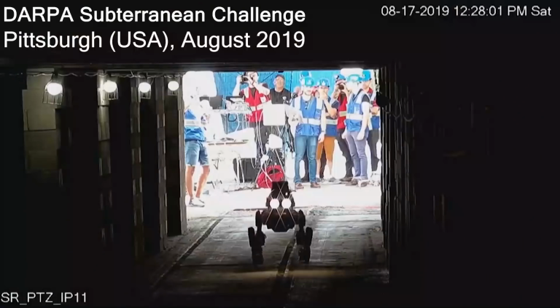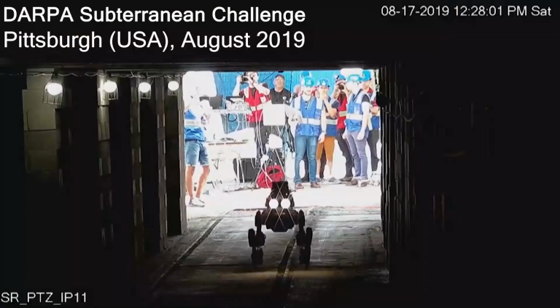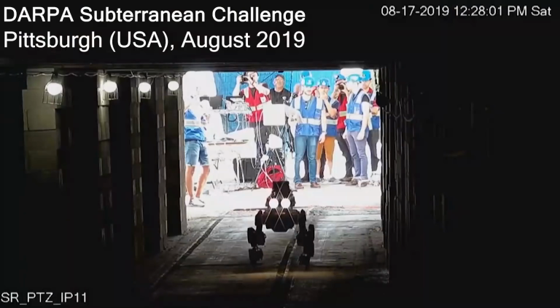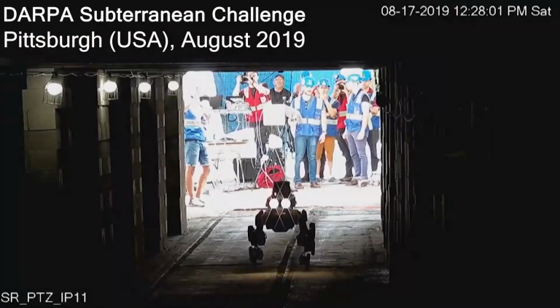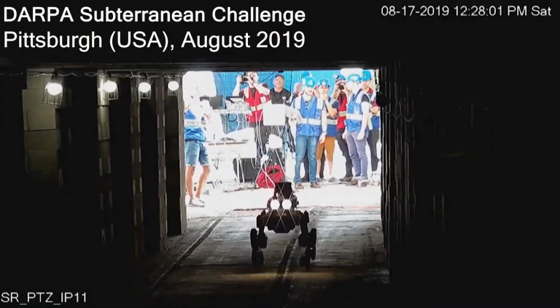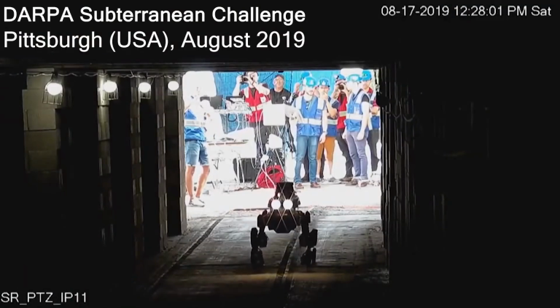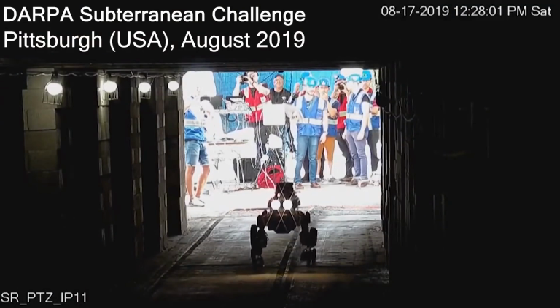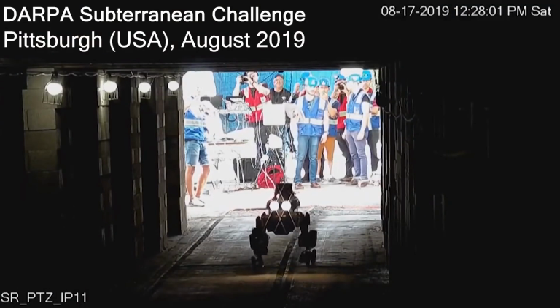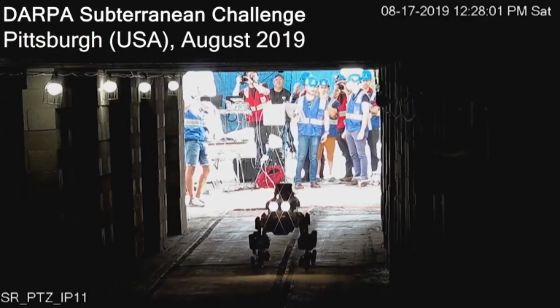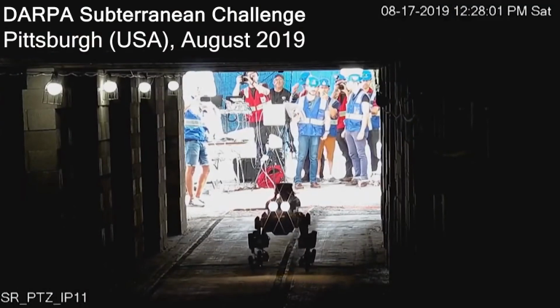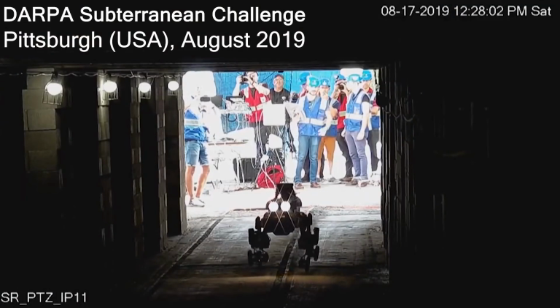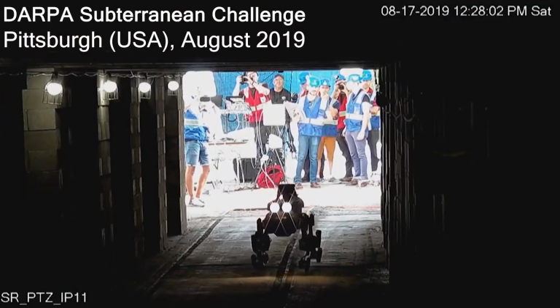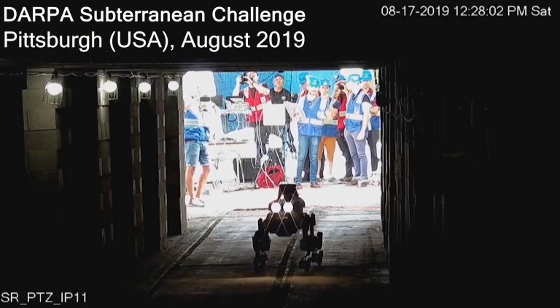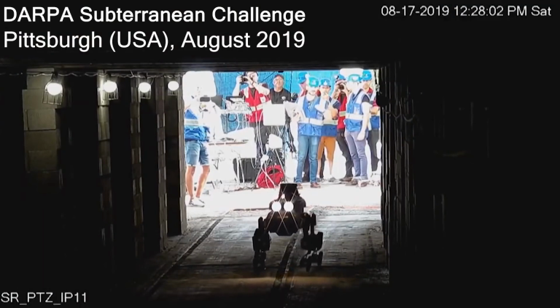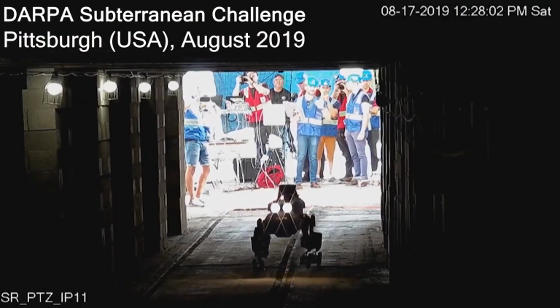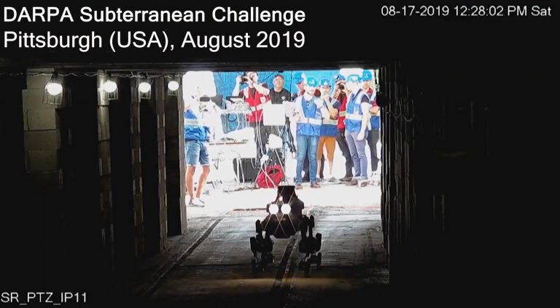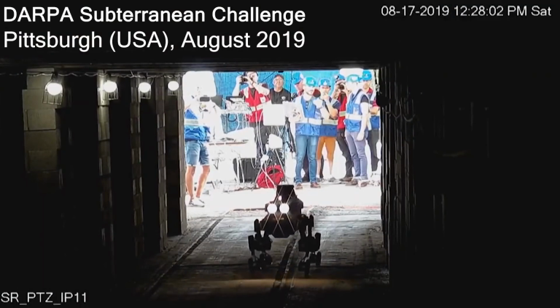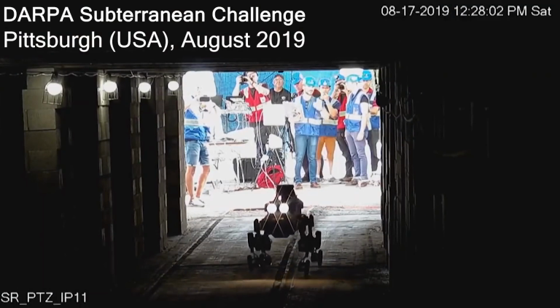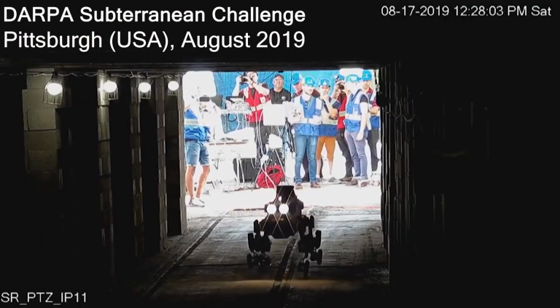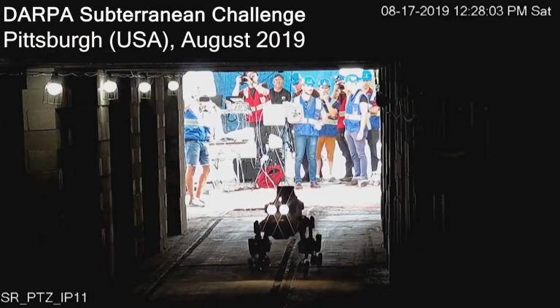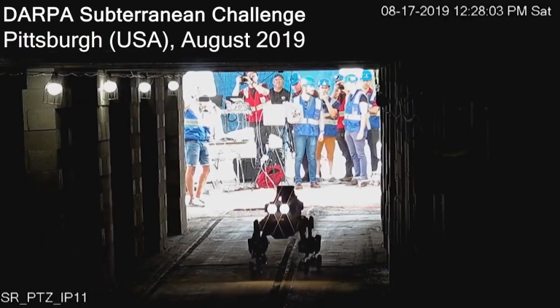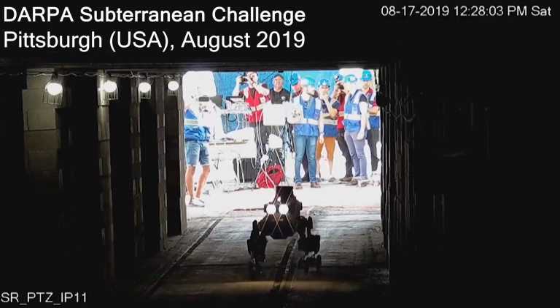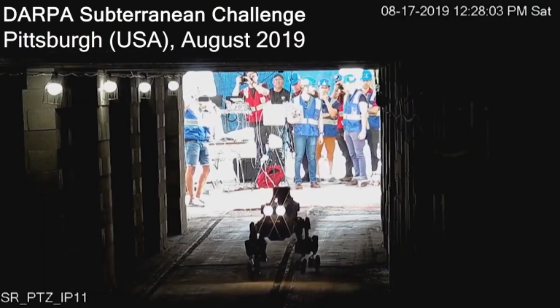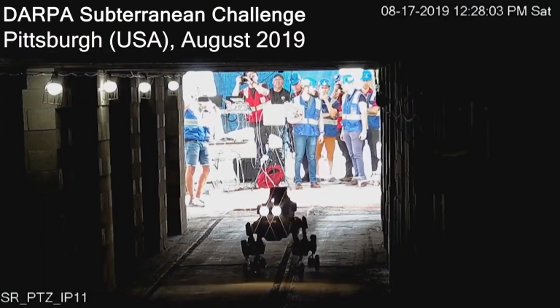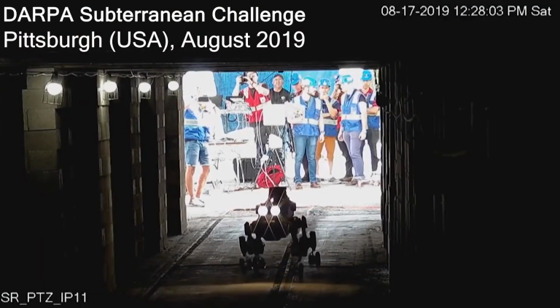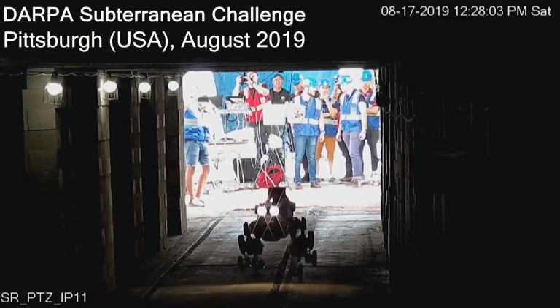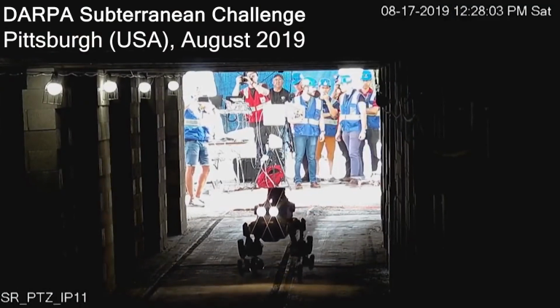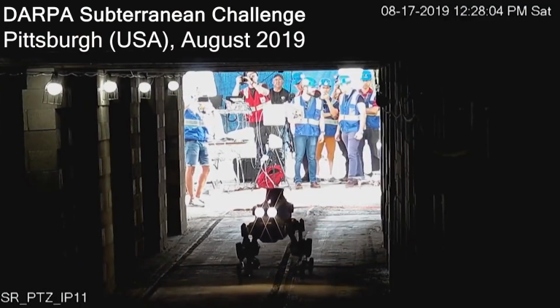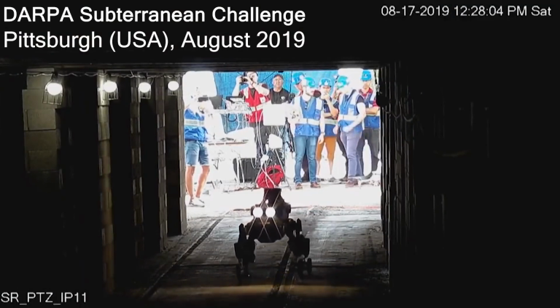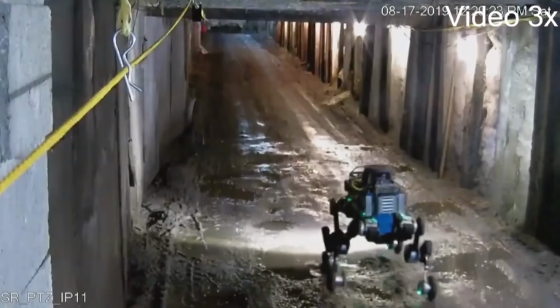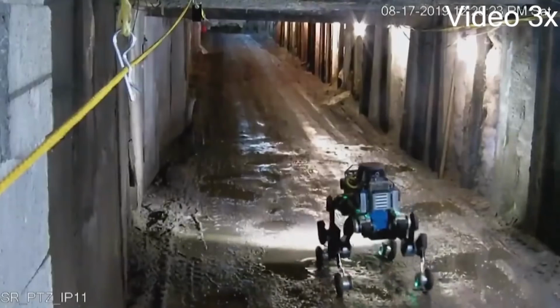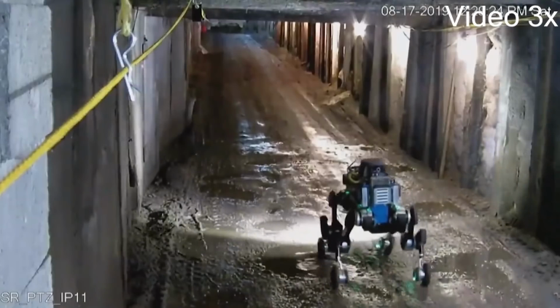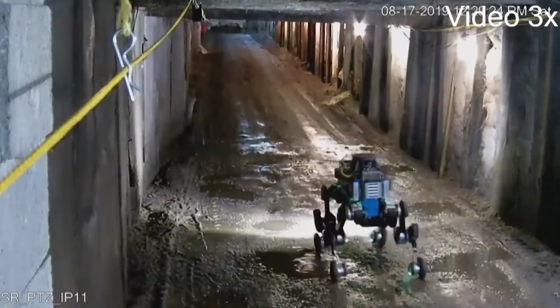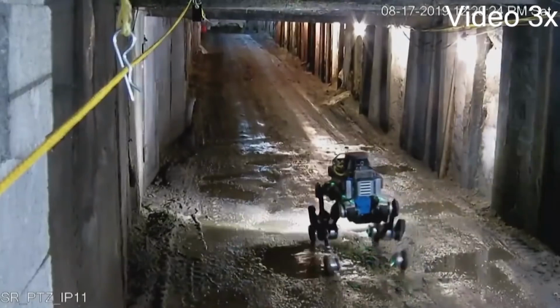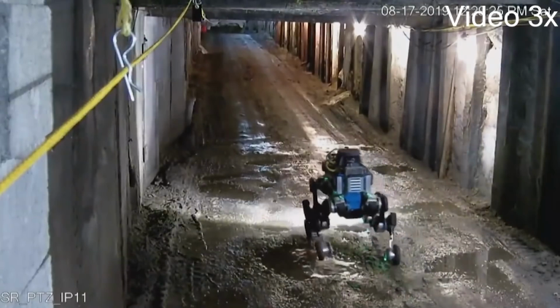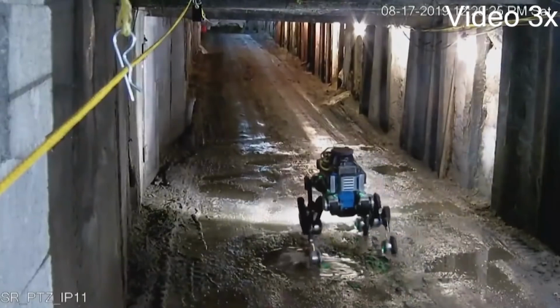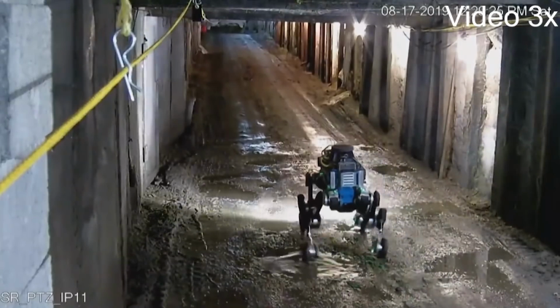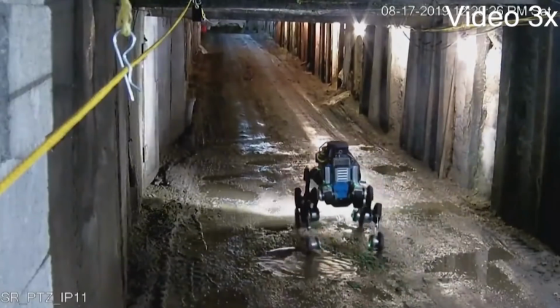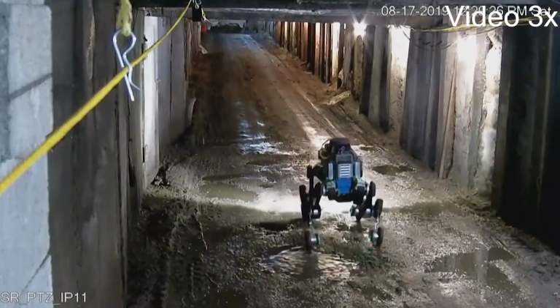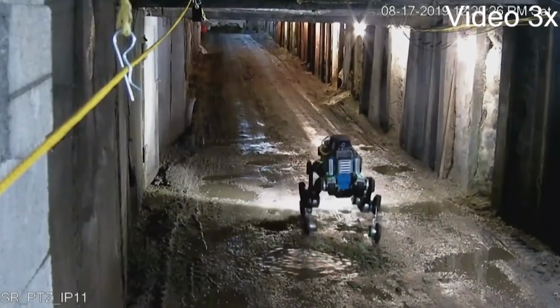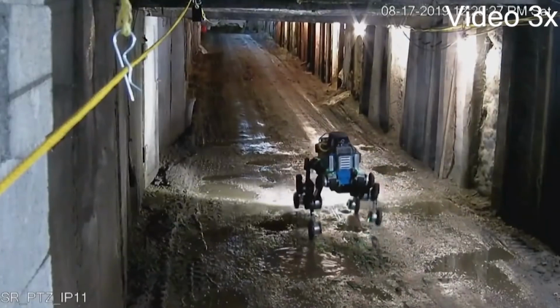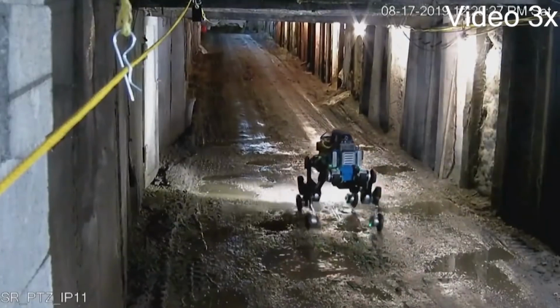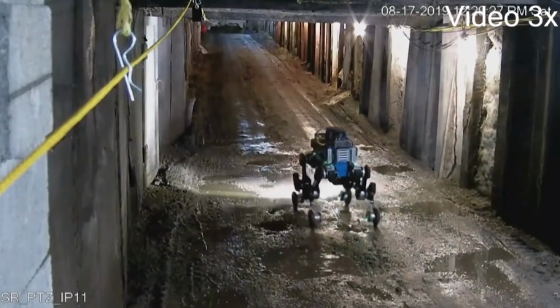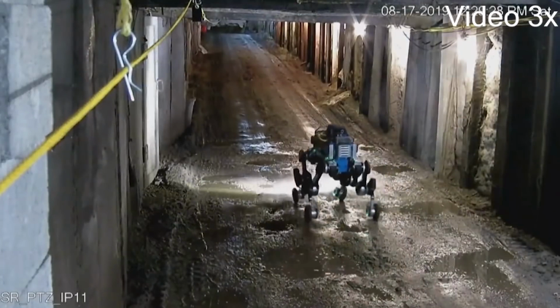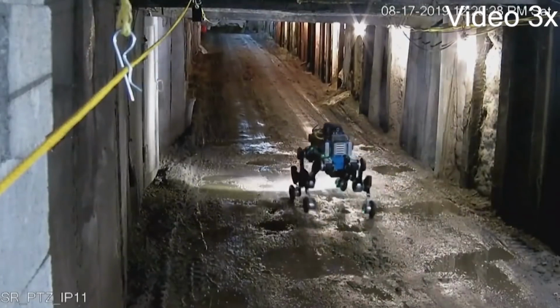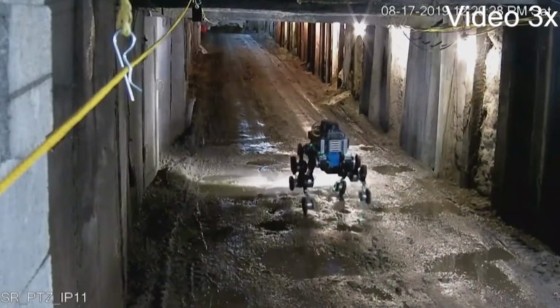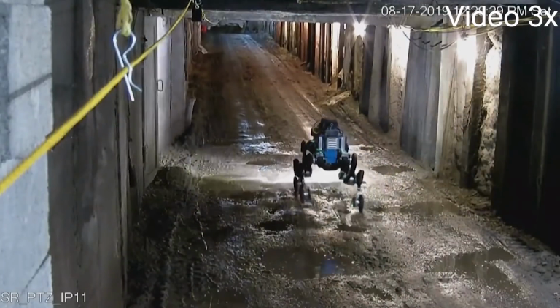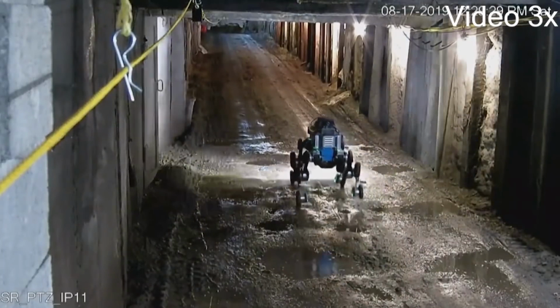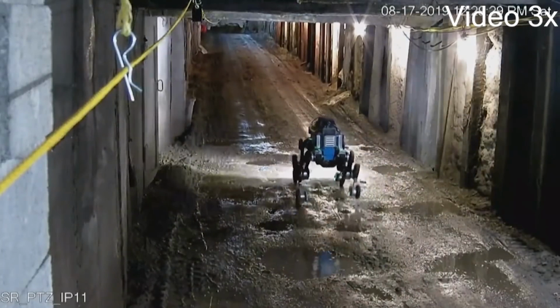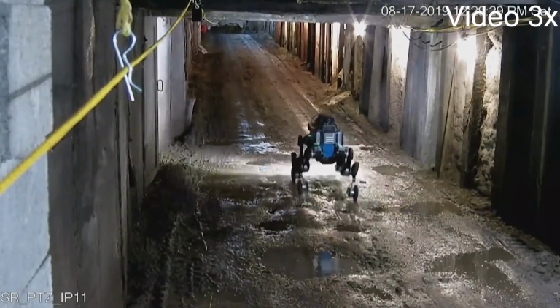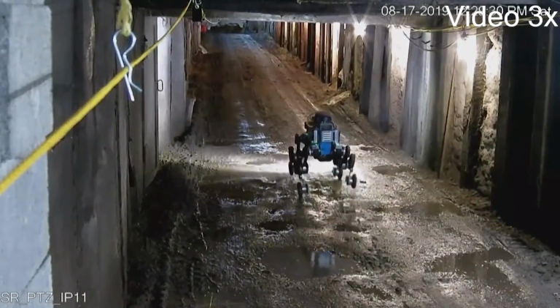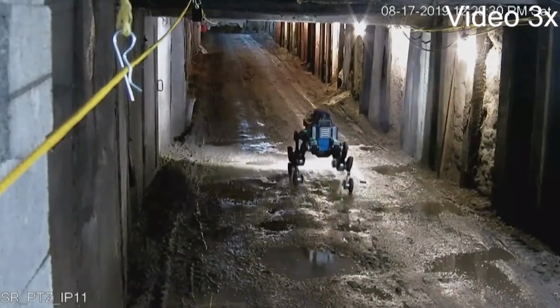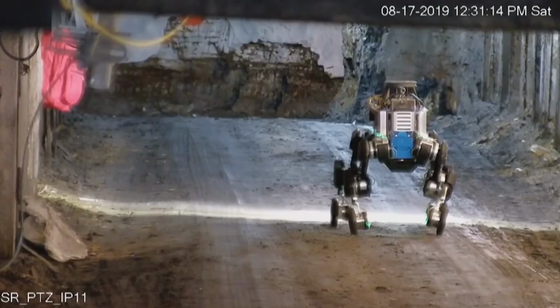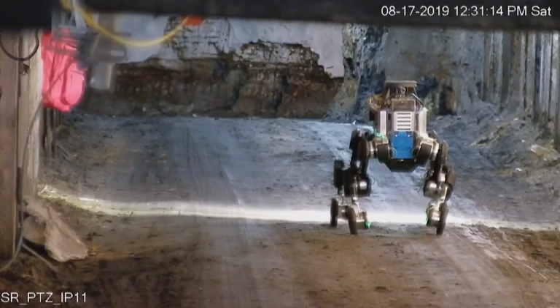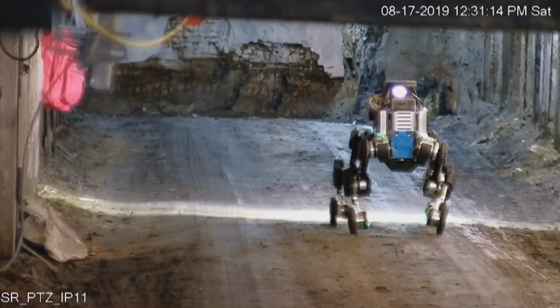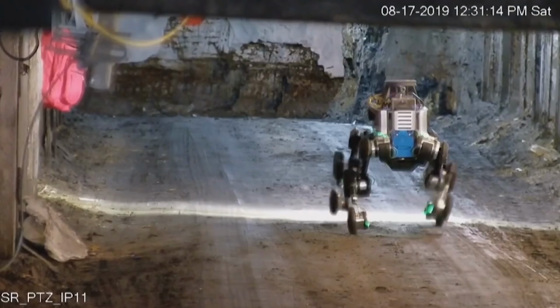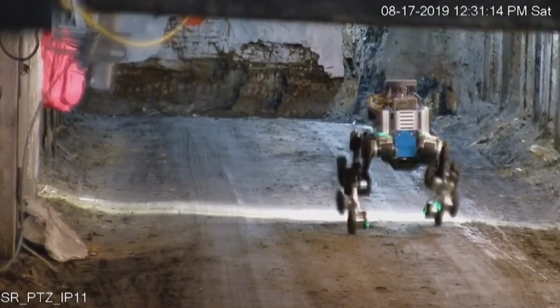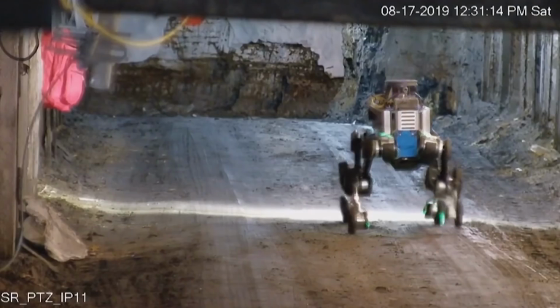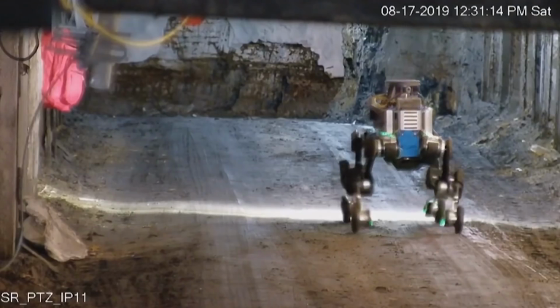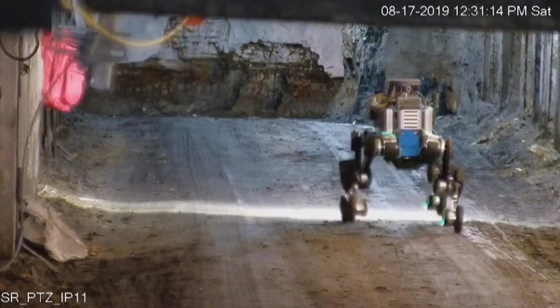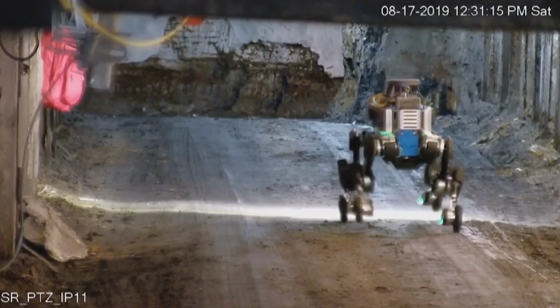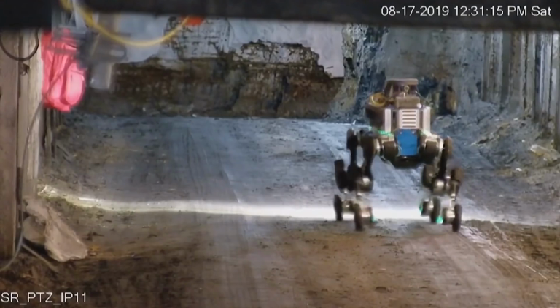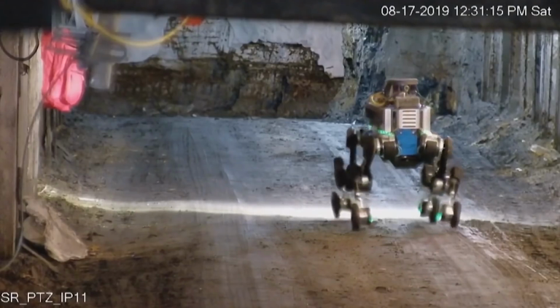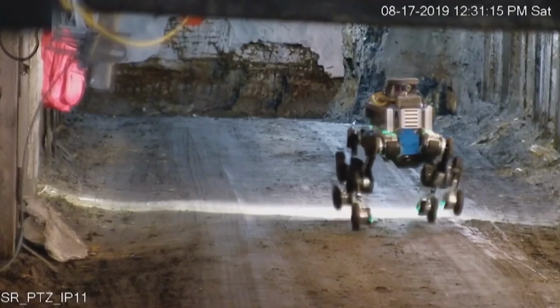In August 2019, the robotic platform was deployed at the DARPA Subterranean Challenge, where the robot rapidly mapped, navigated, and explored dynamic underground environments in Pittsburgh.